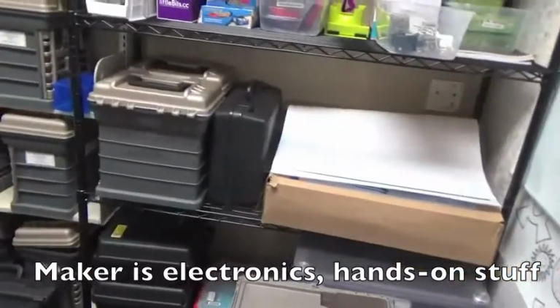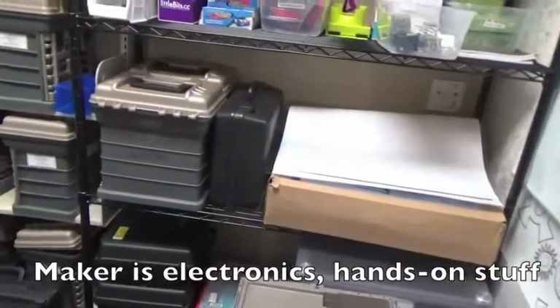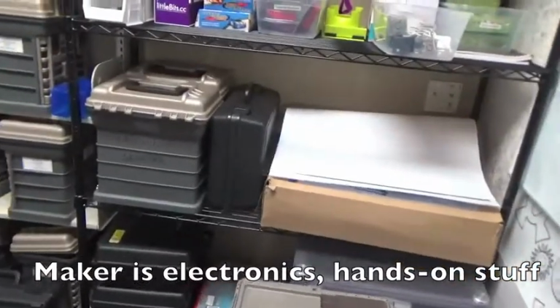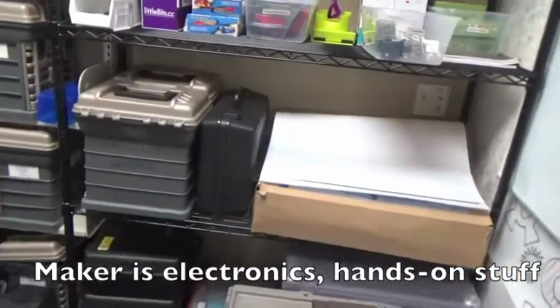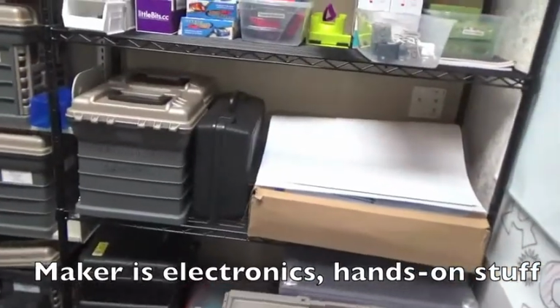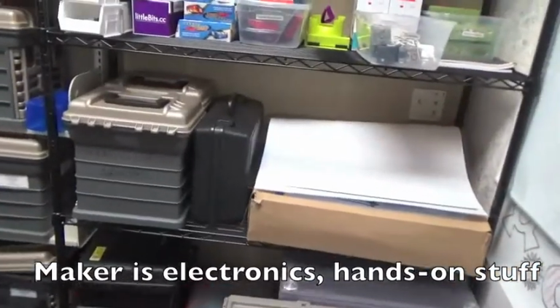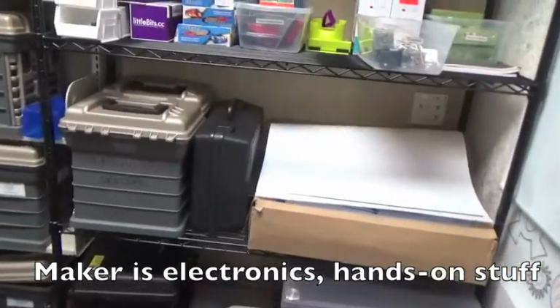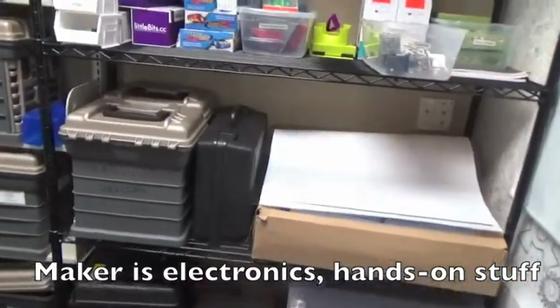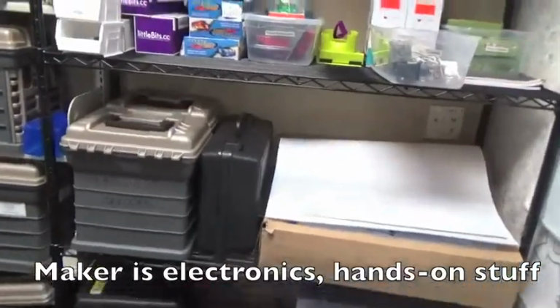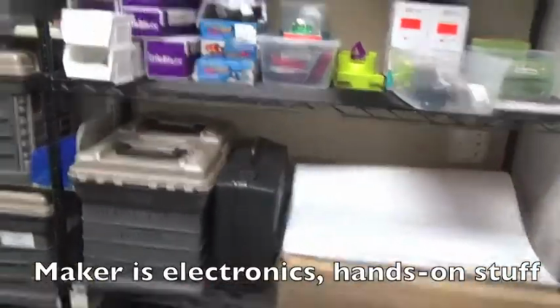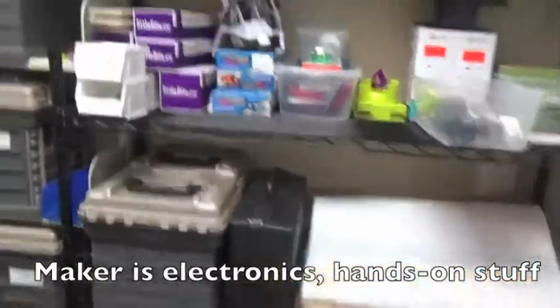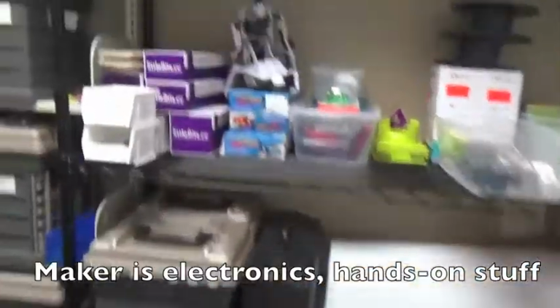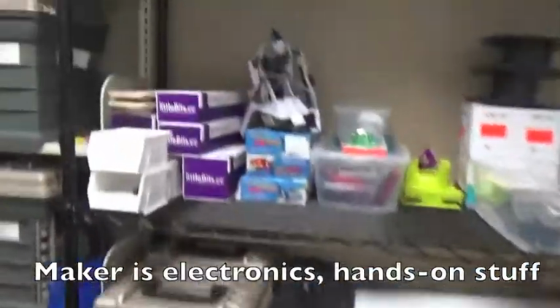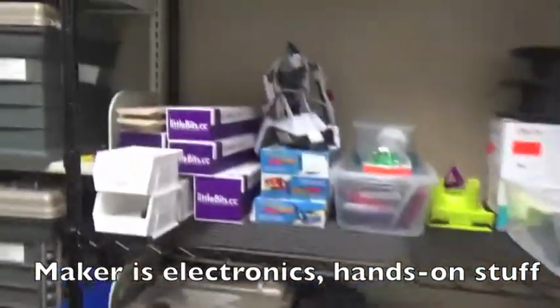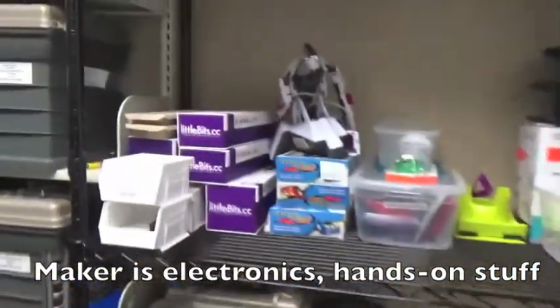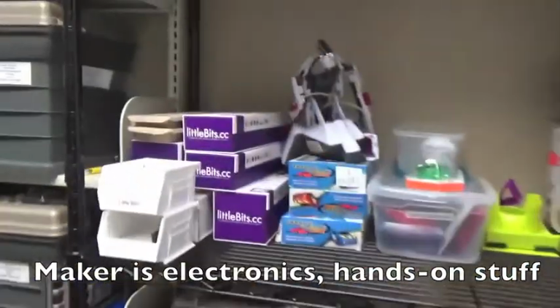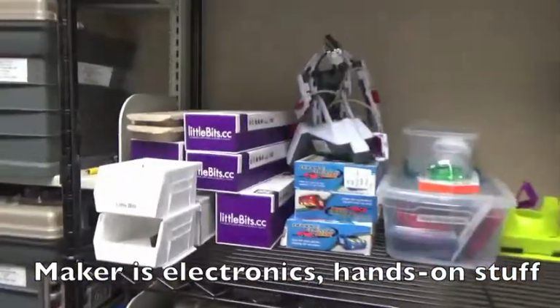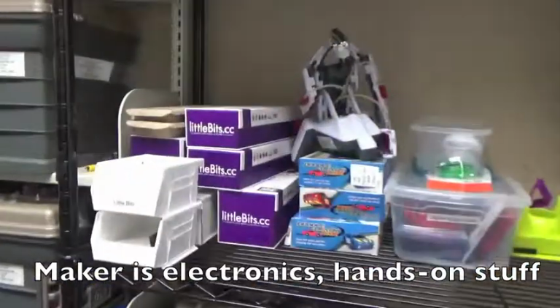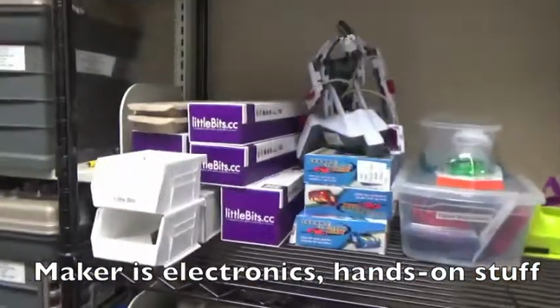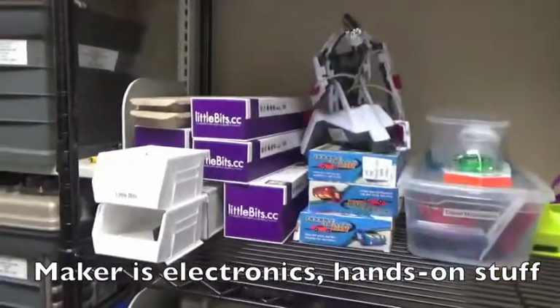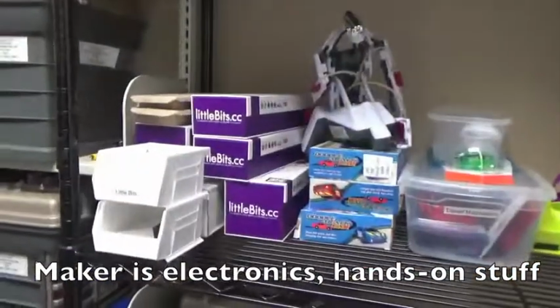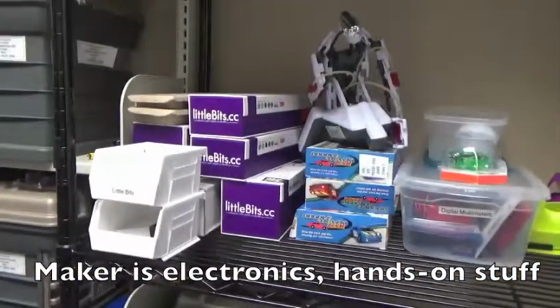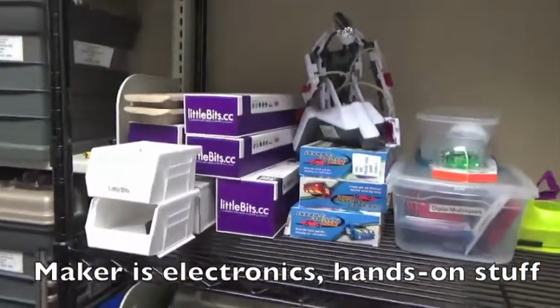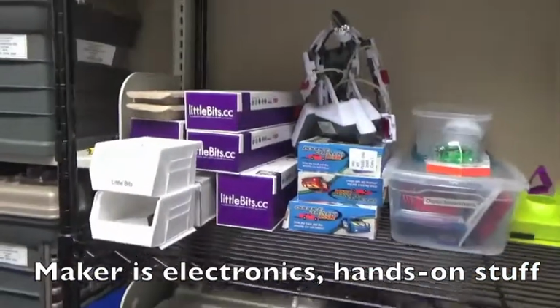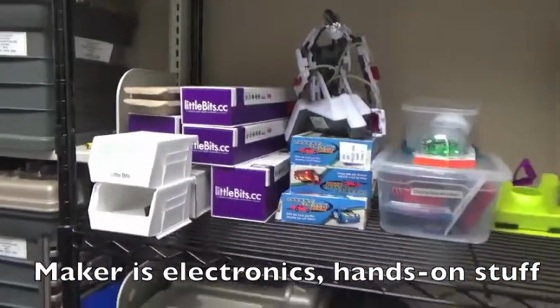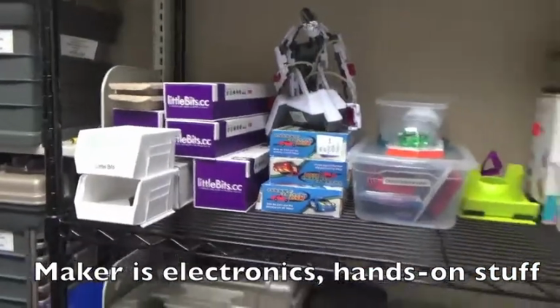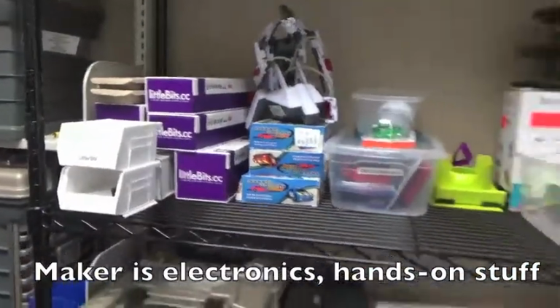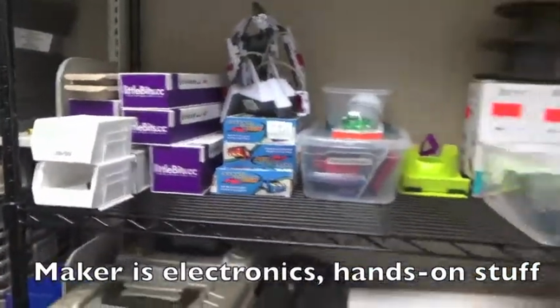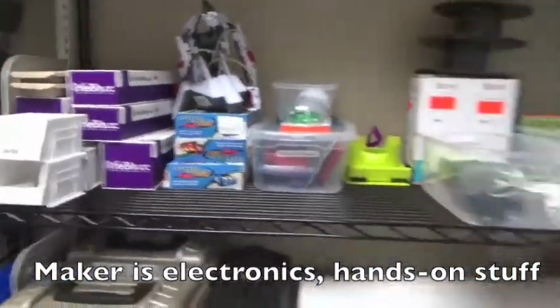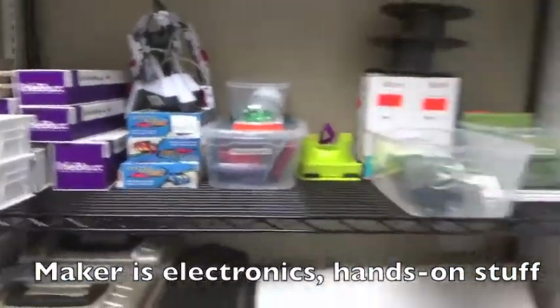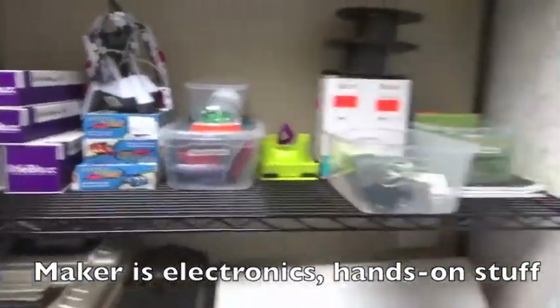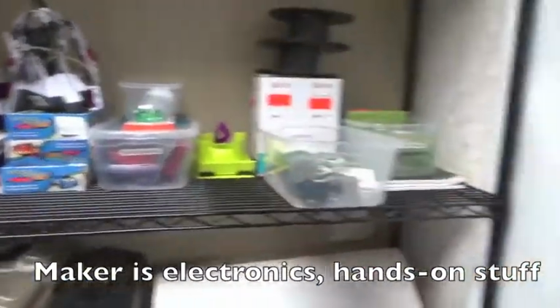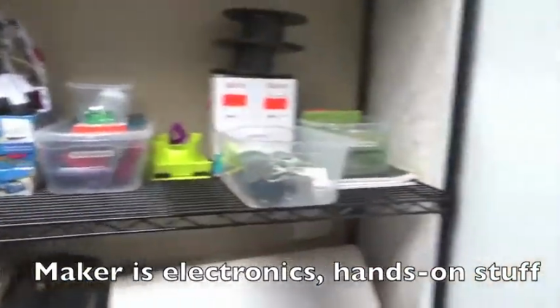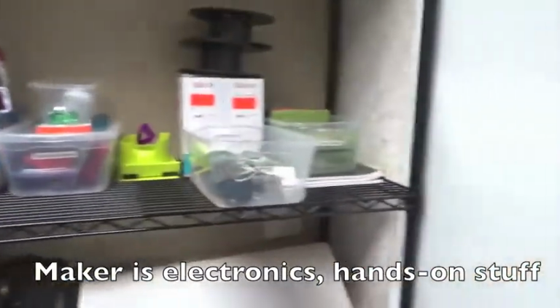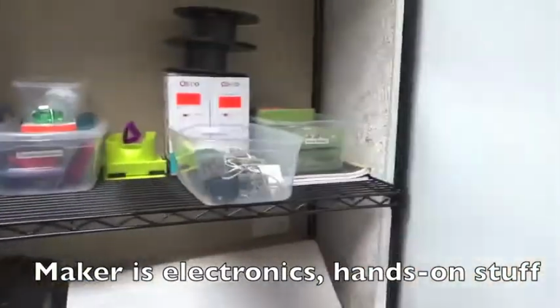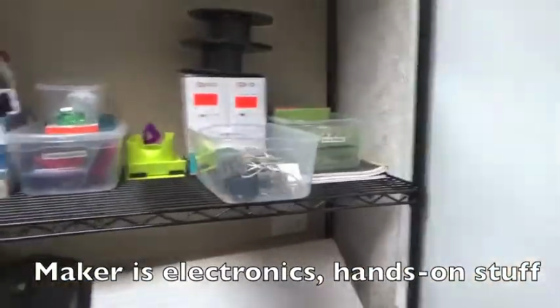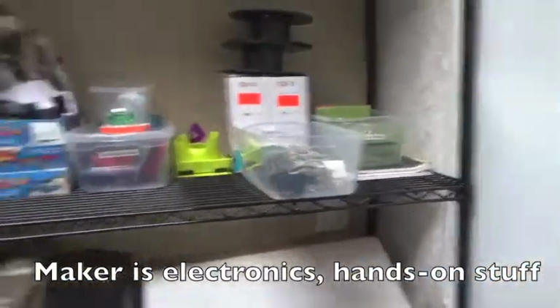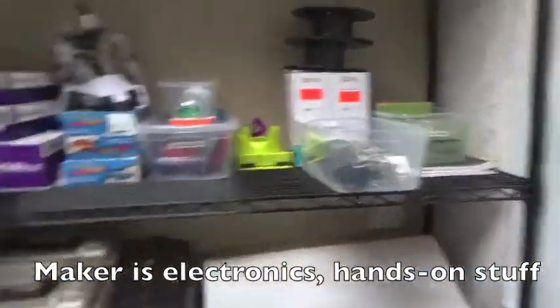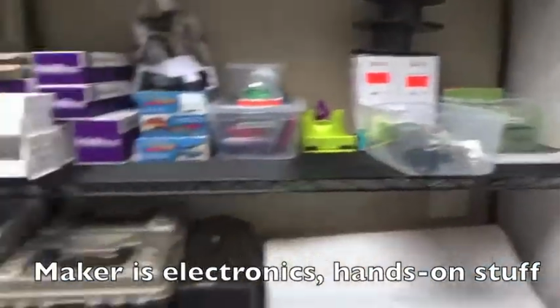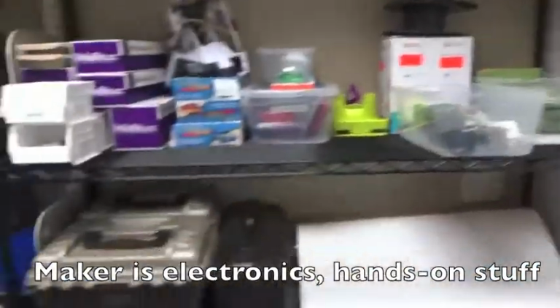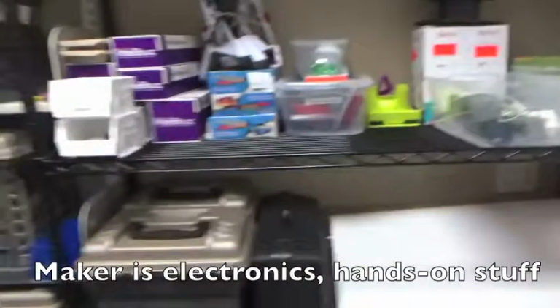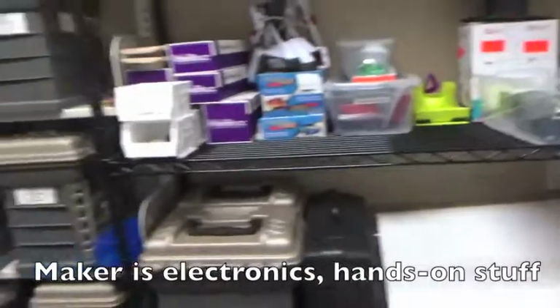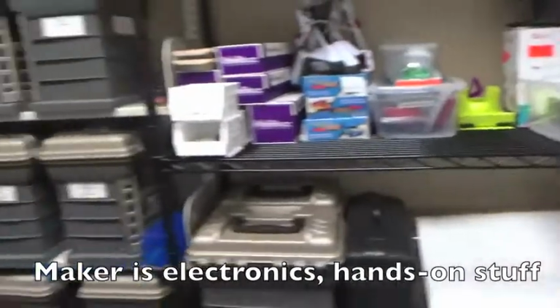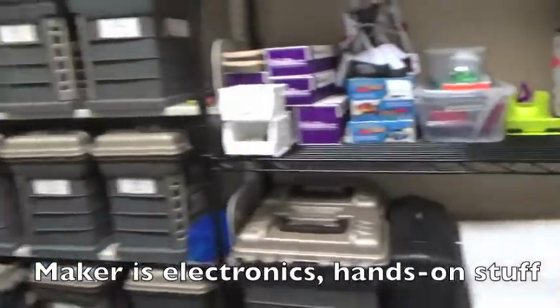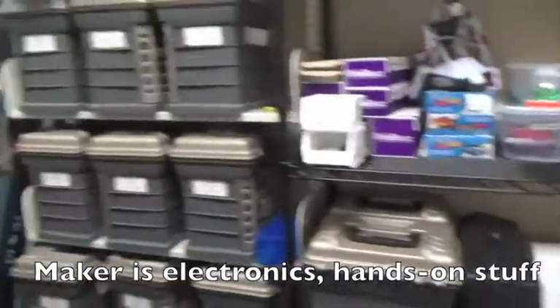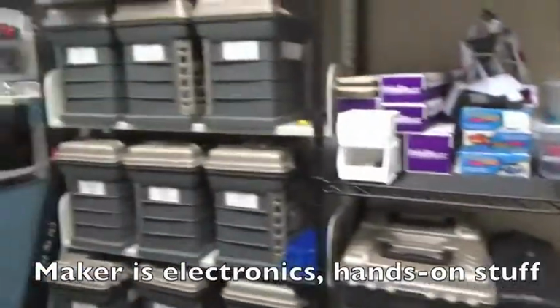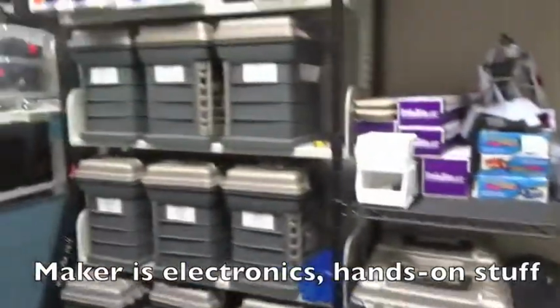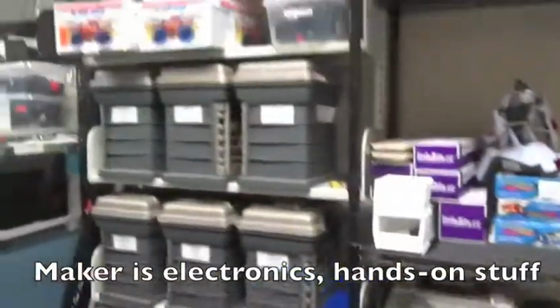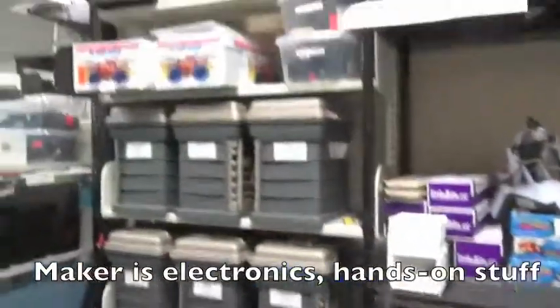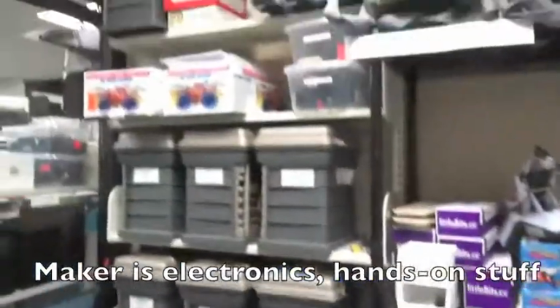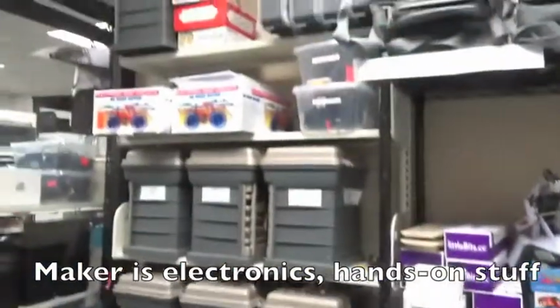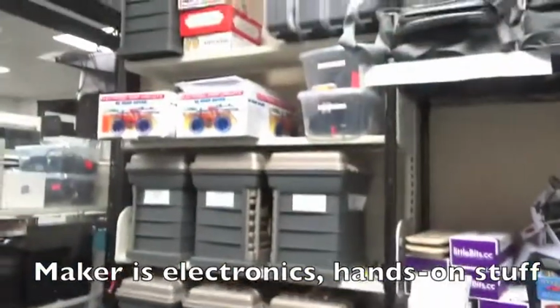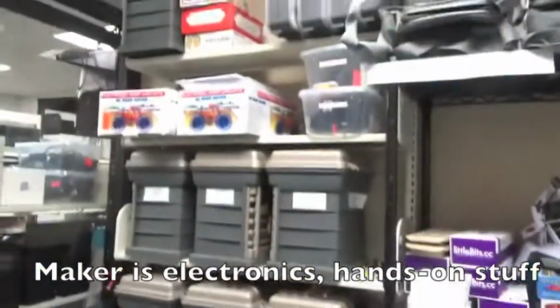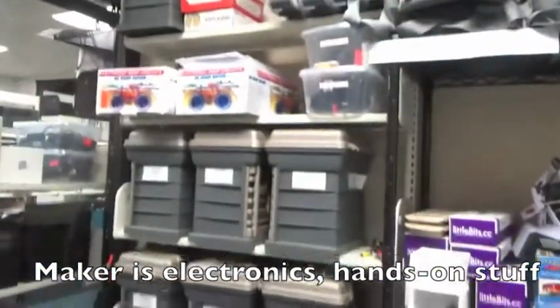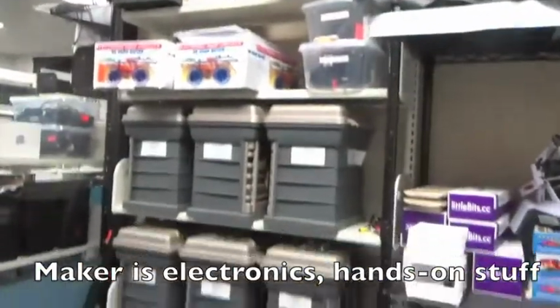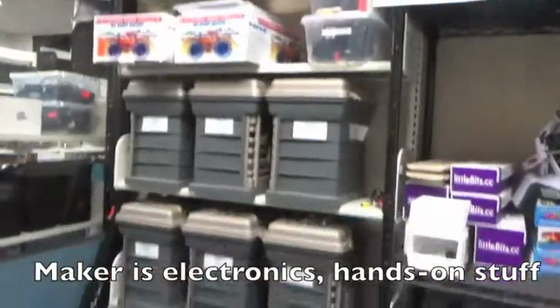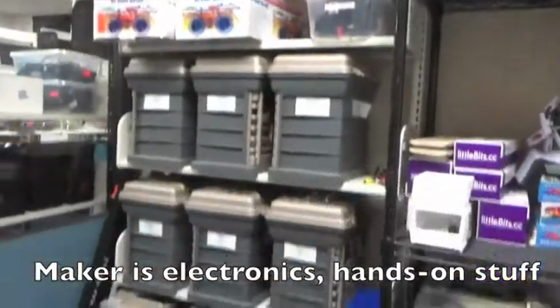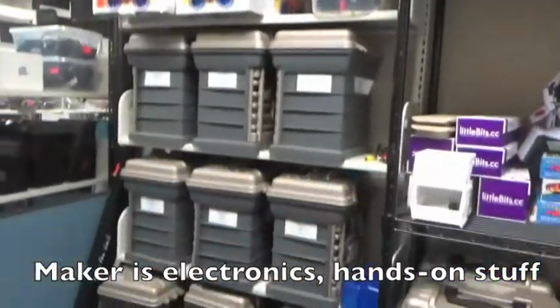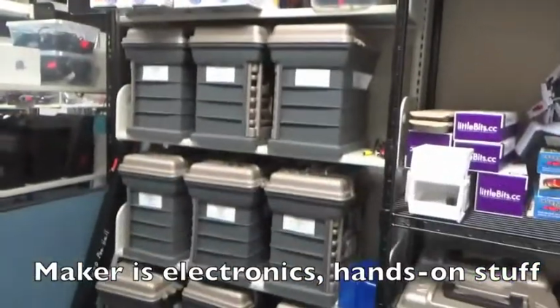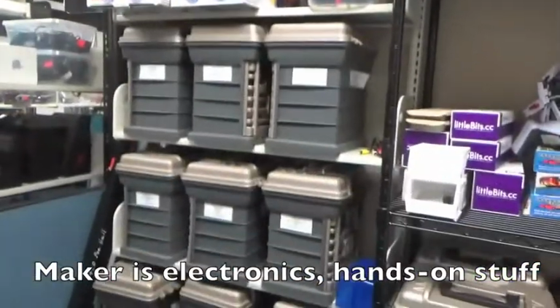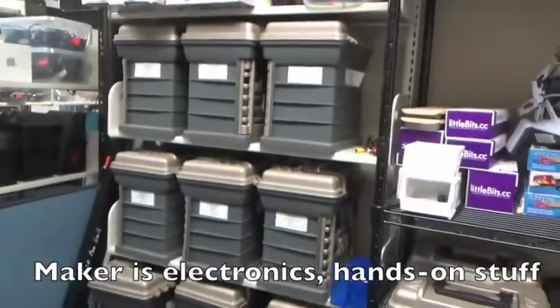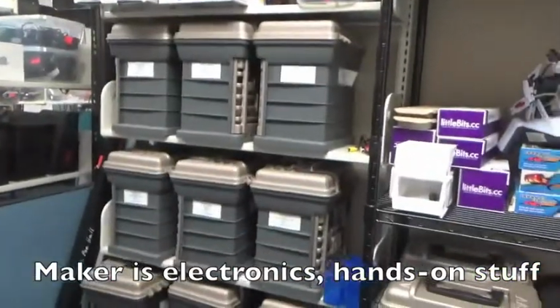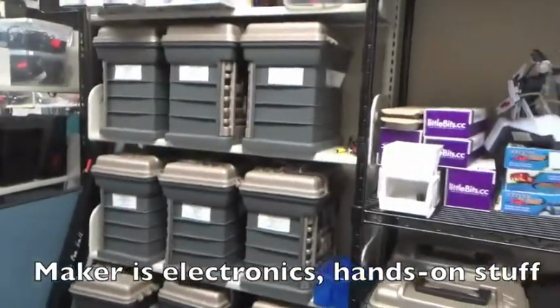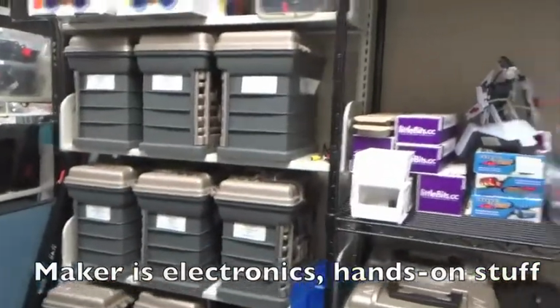So things like little bits kits, robots, makey-makeys, and different snap circuit kits.